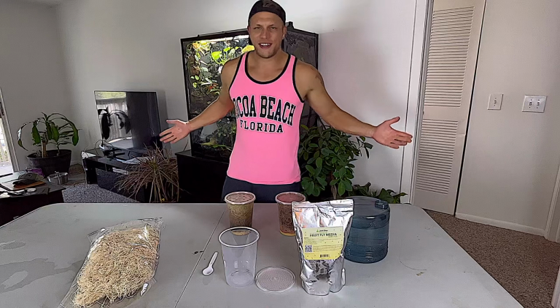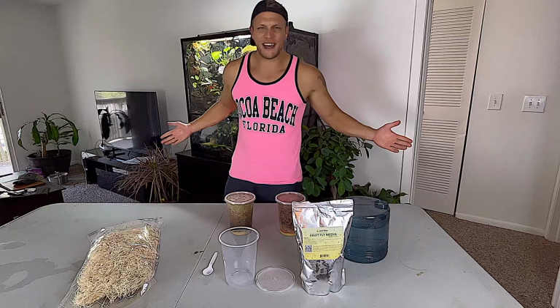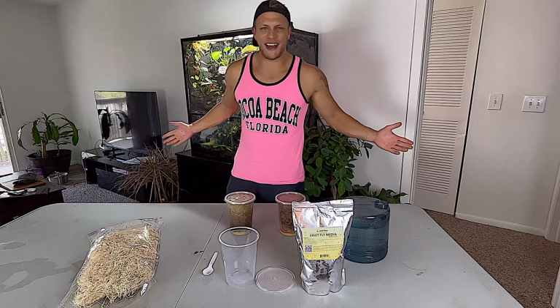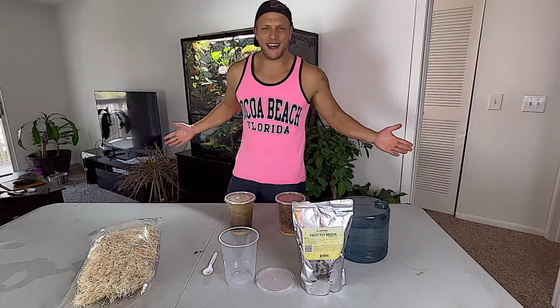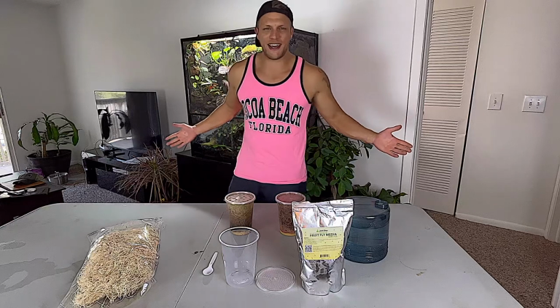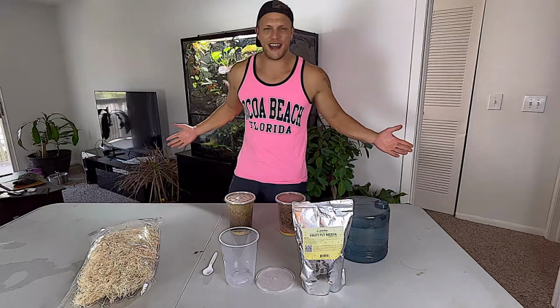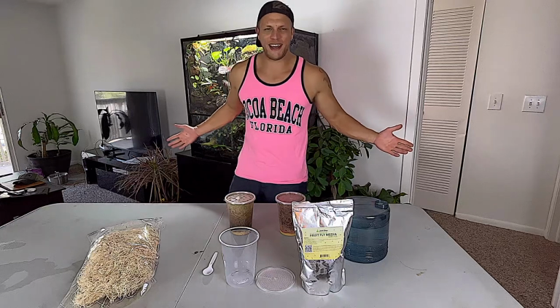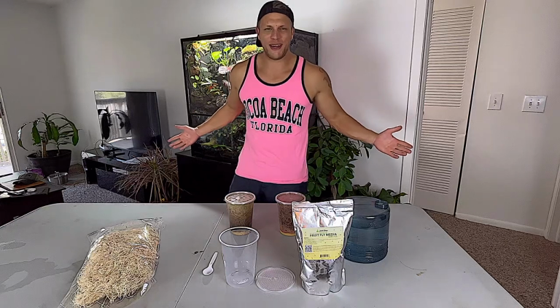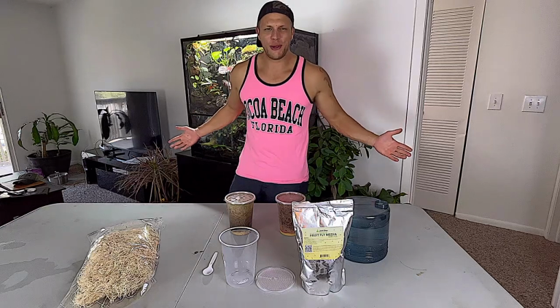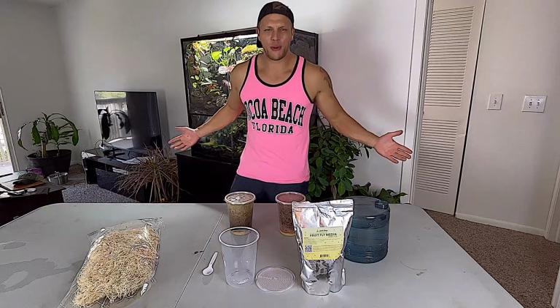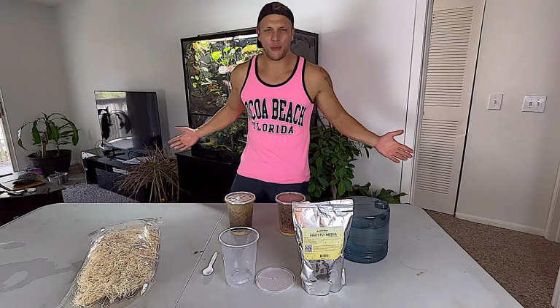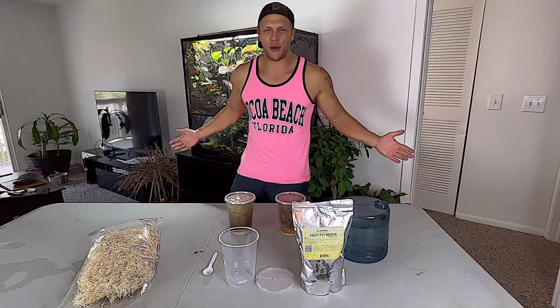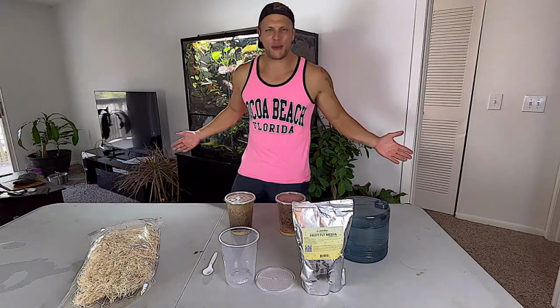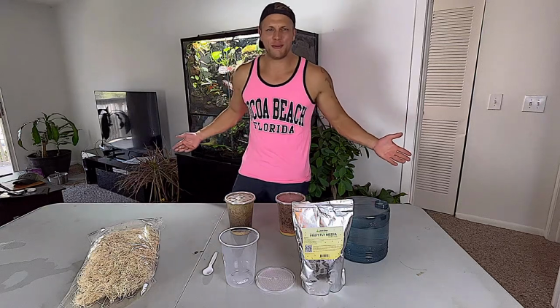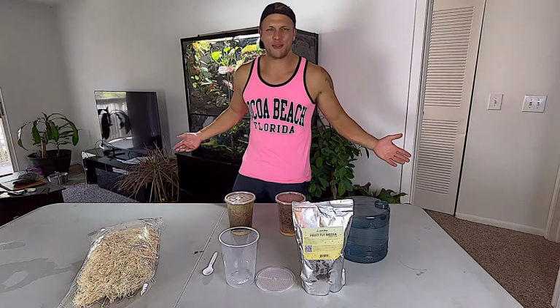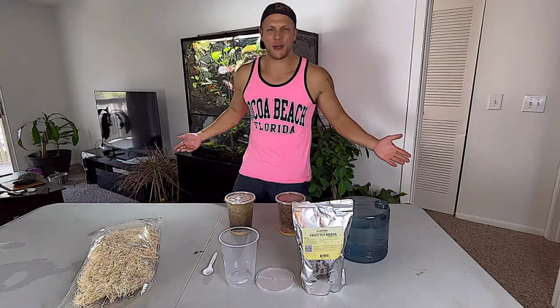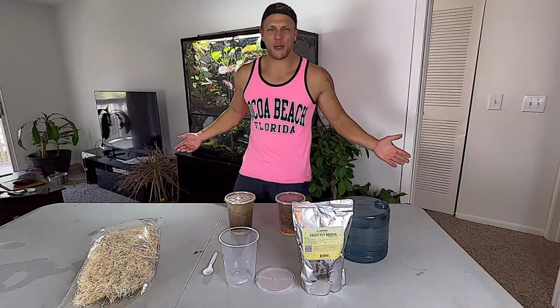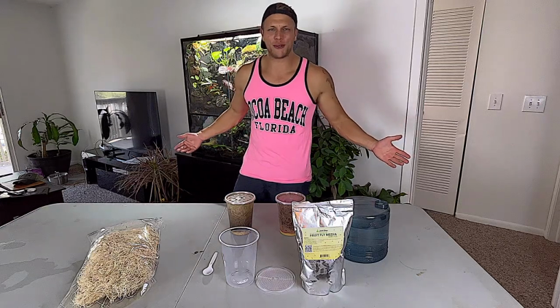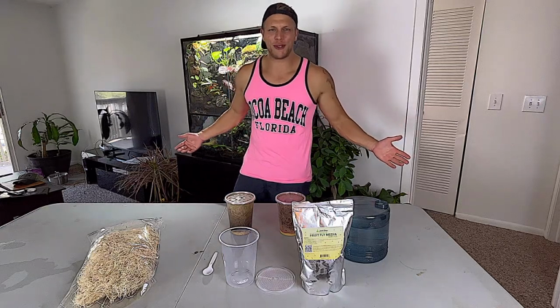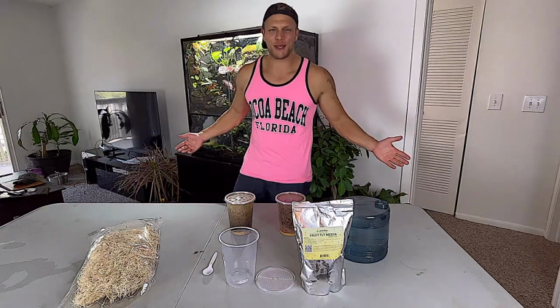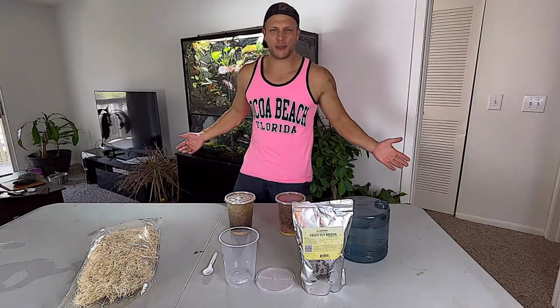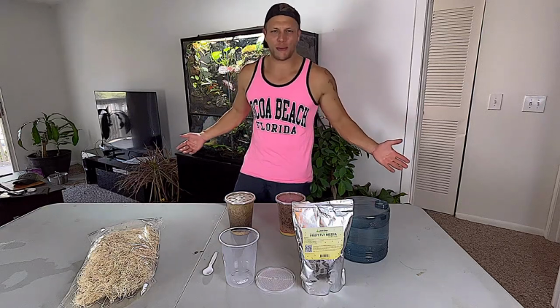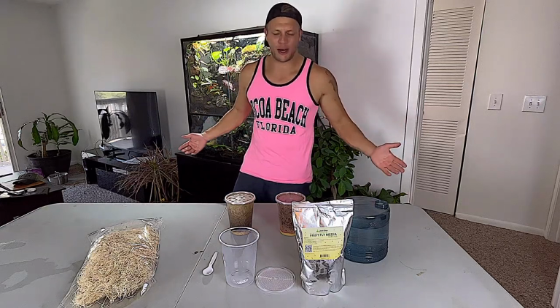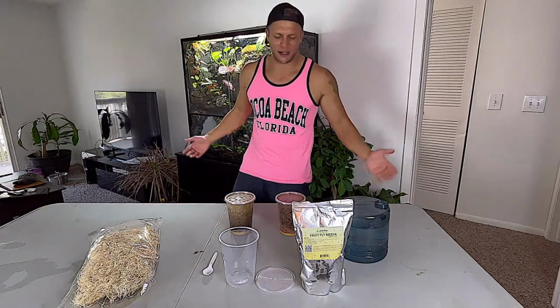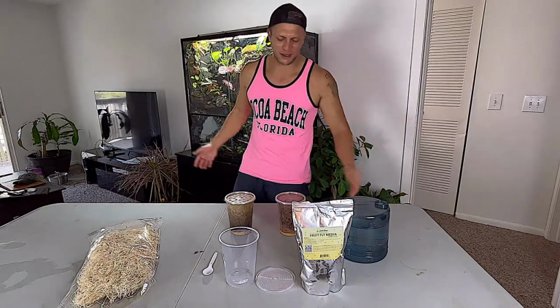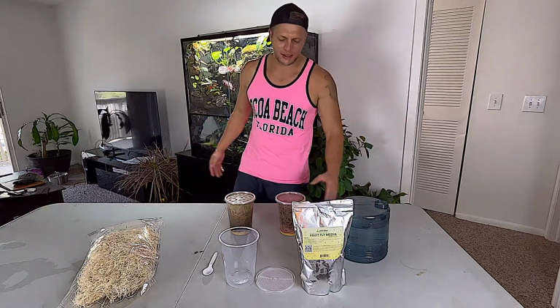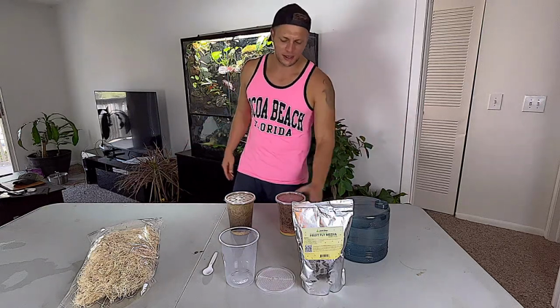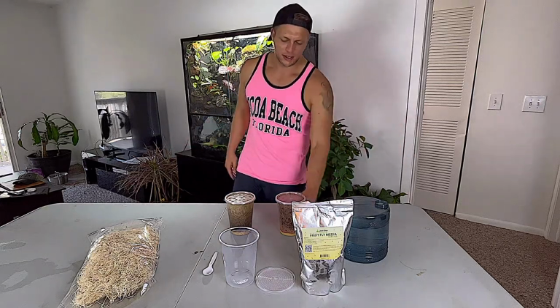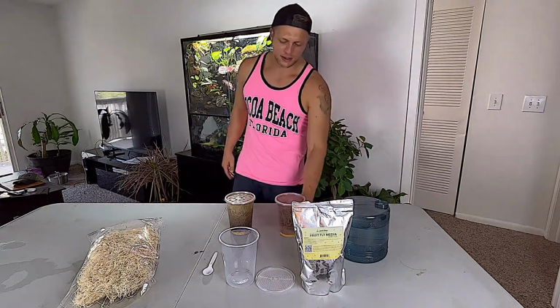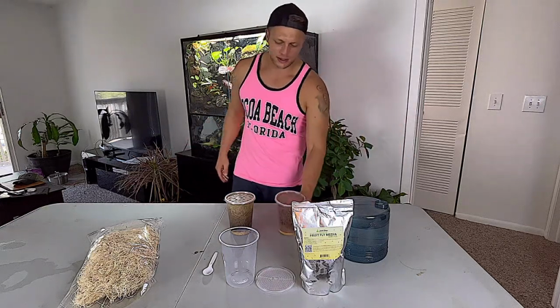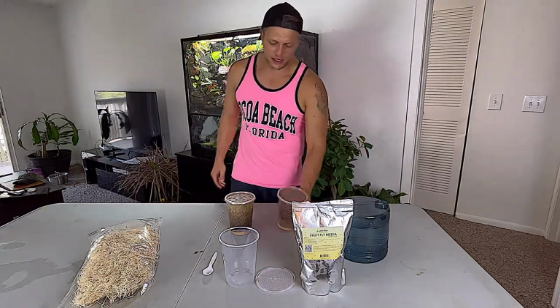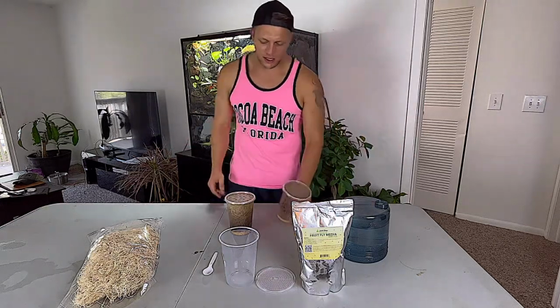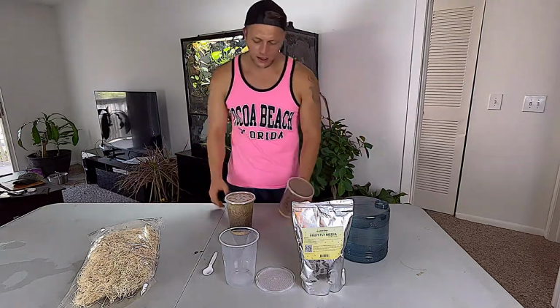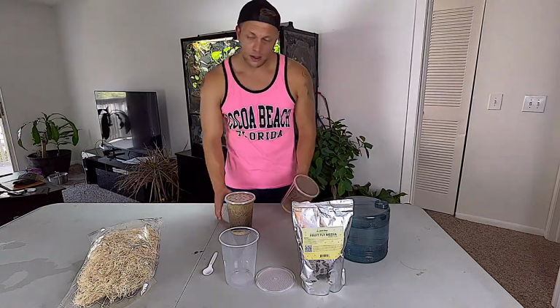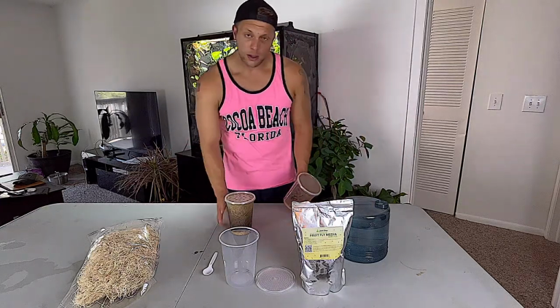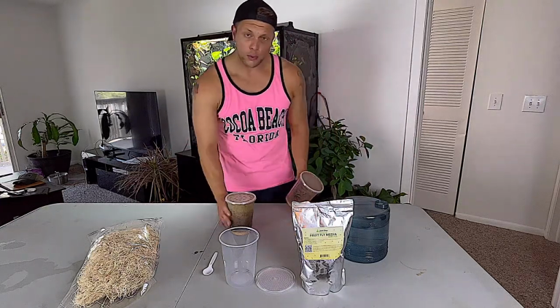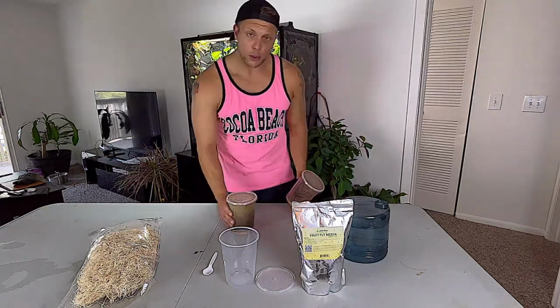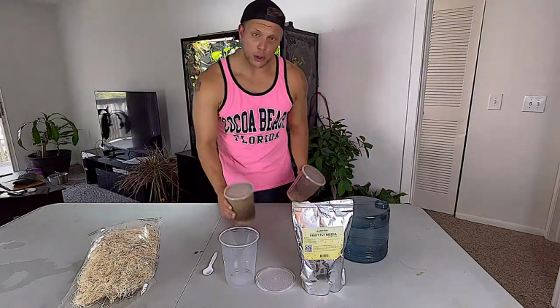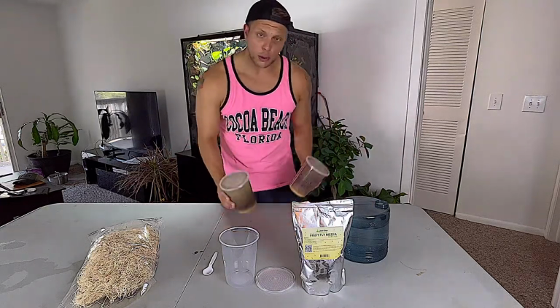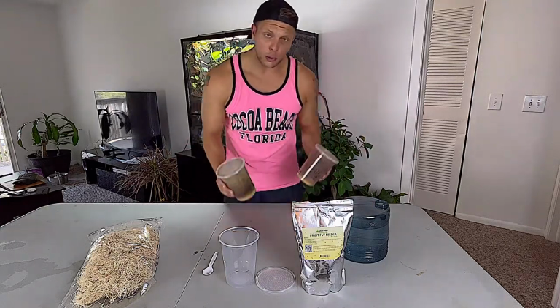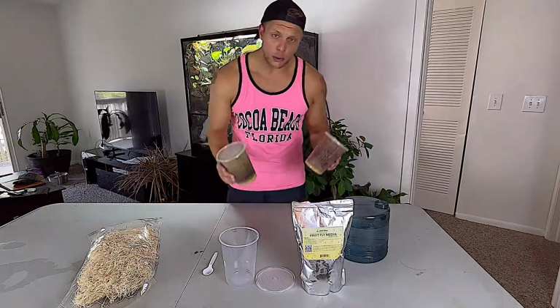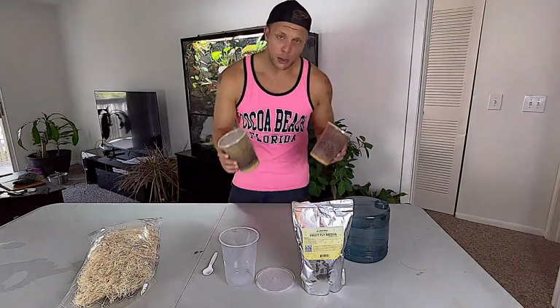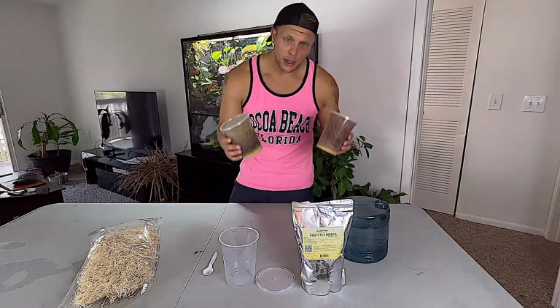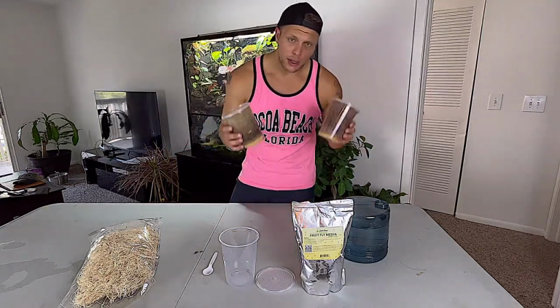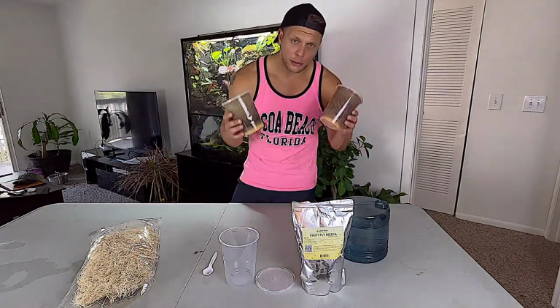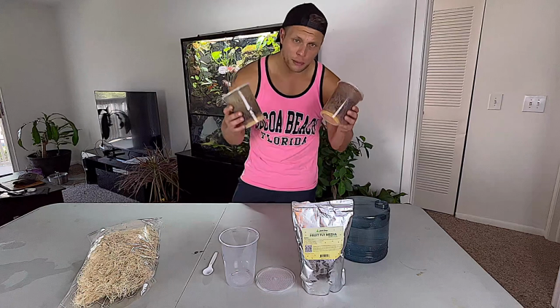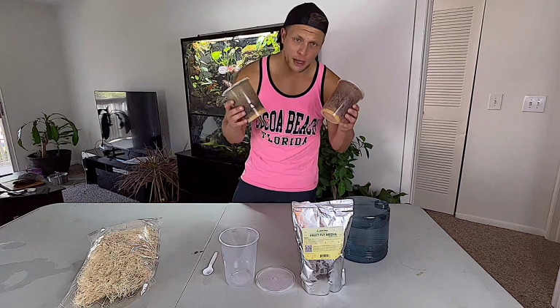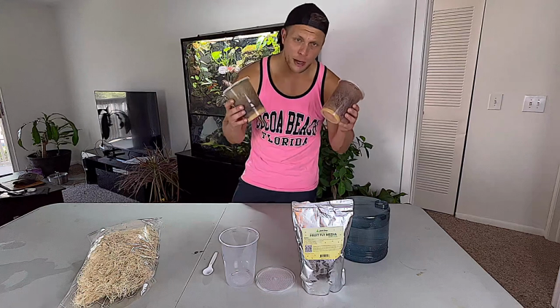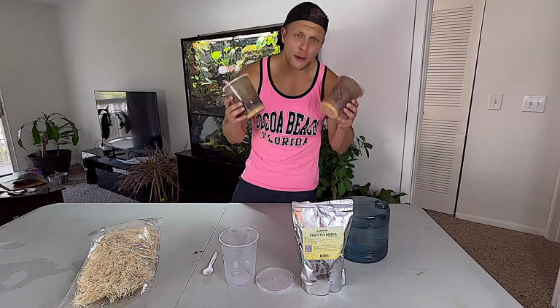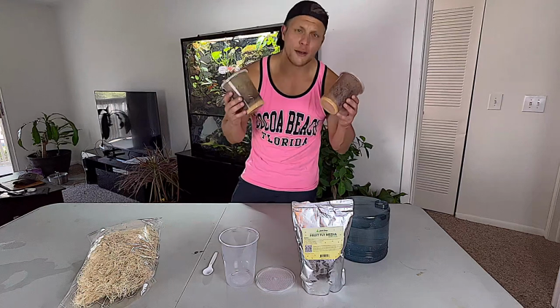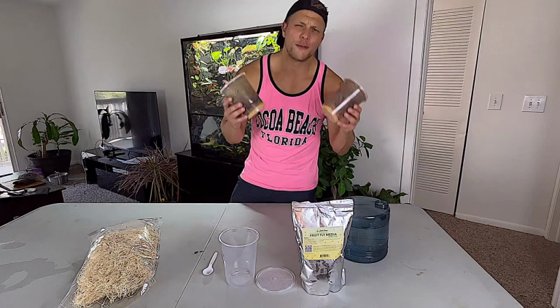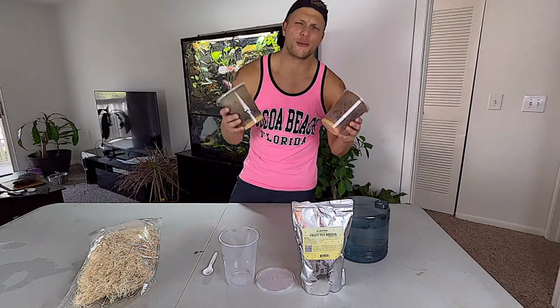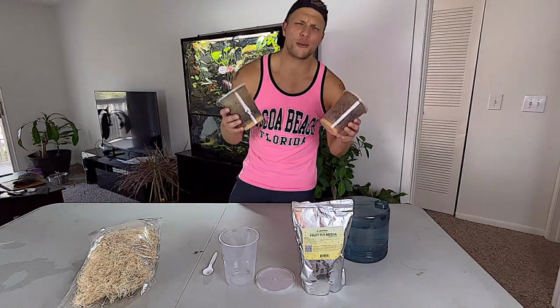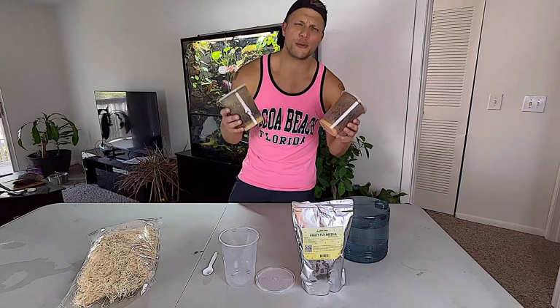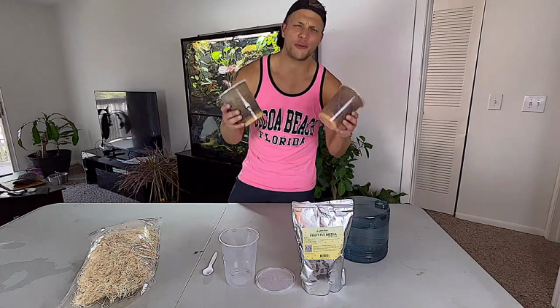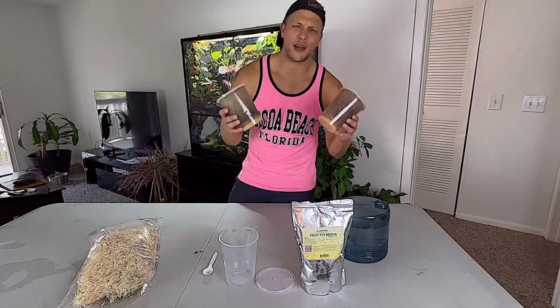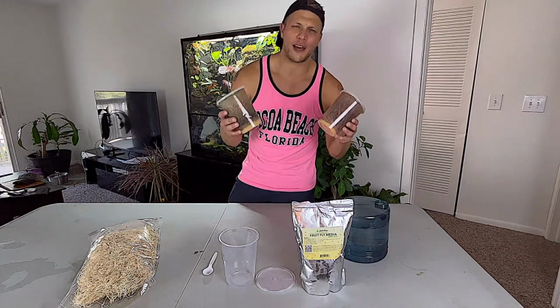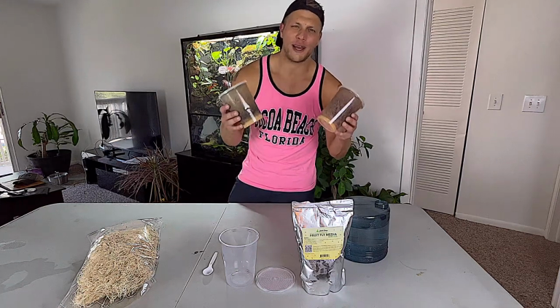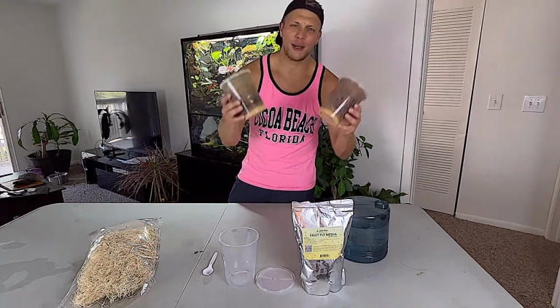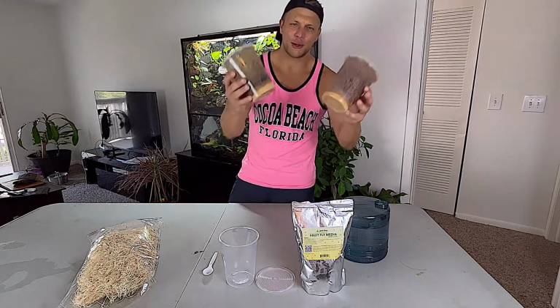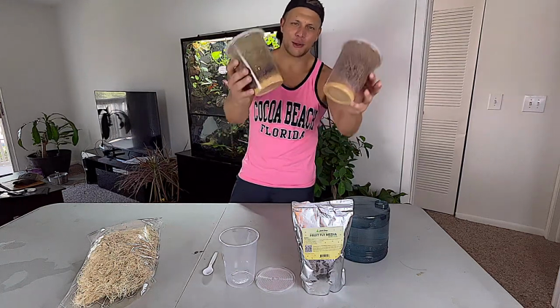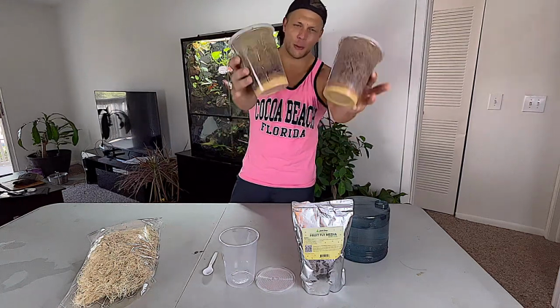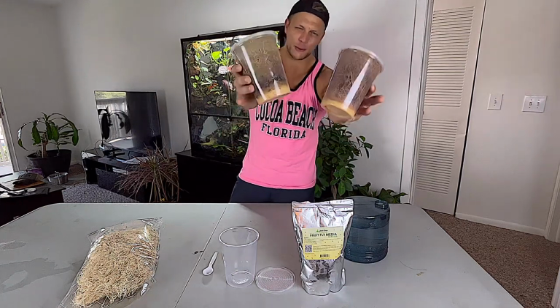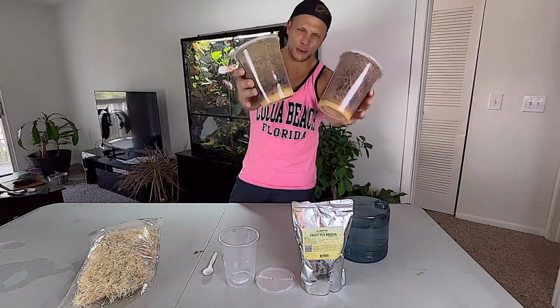Welcome to Alternate Aquatics. Today we're going to learn how to make fruit fly cultures.